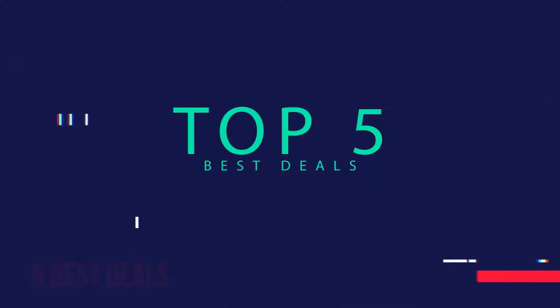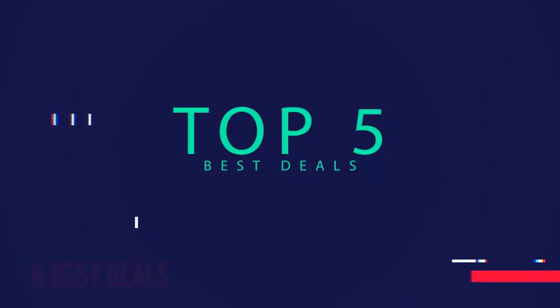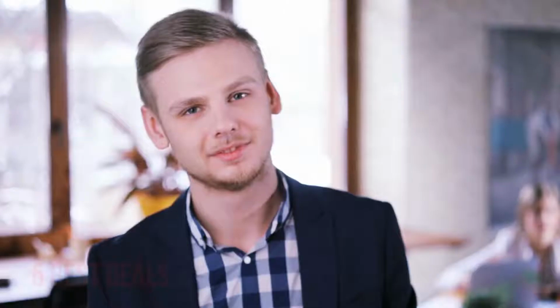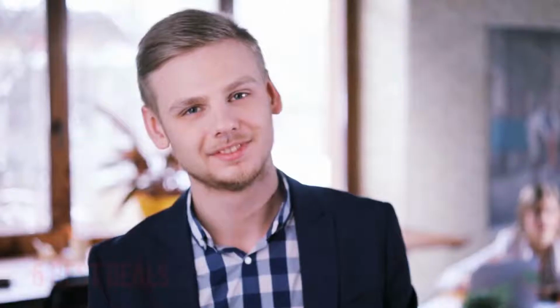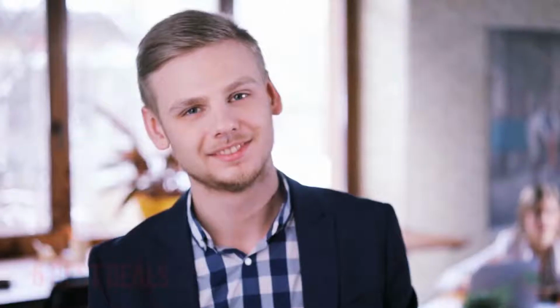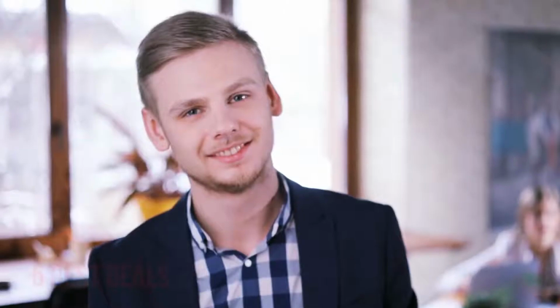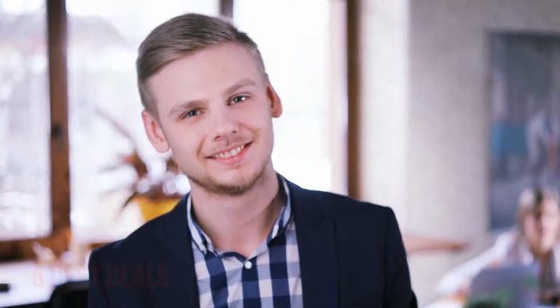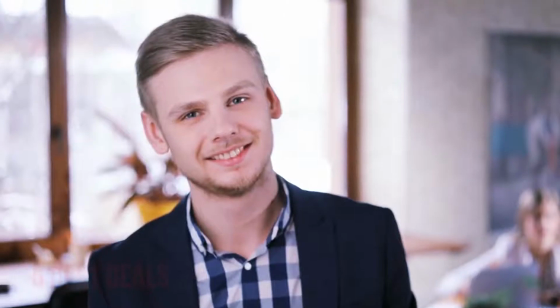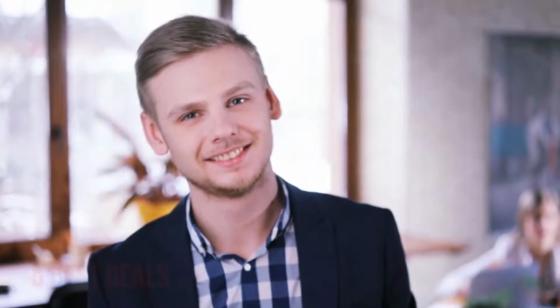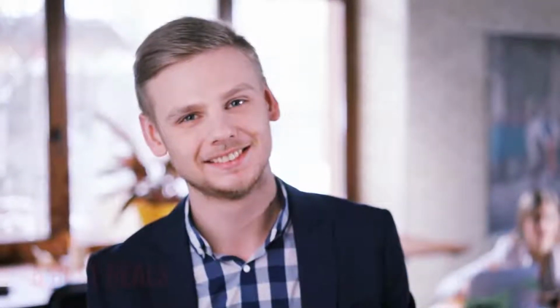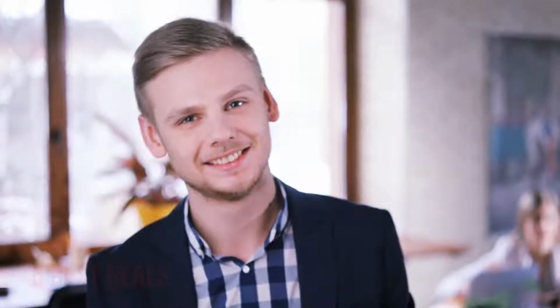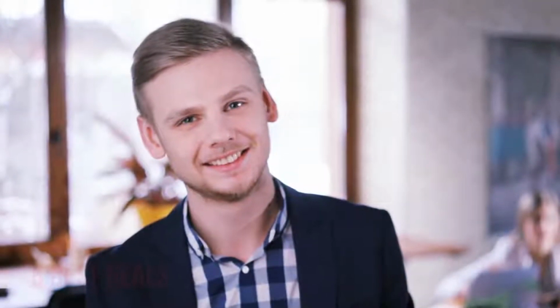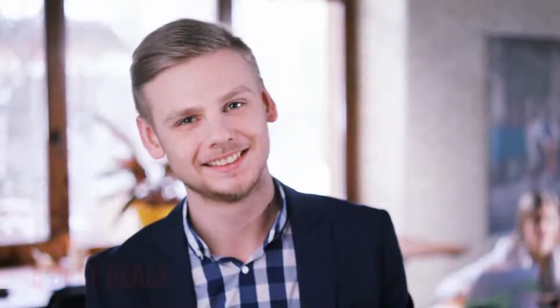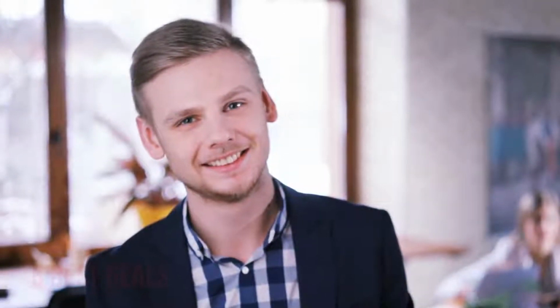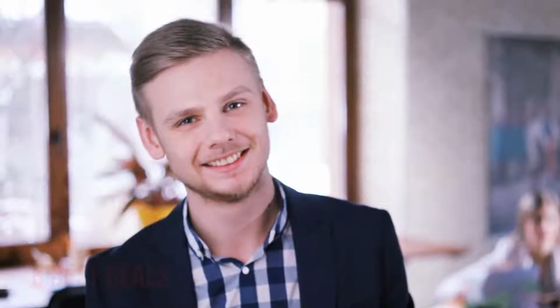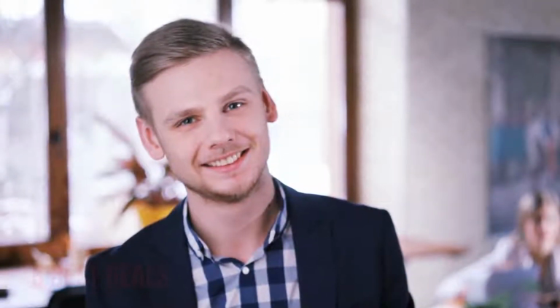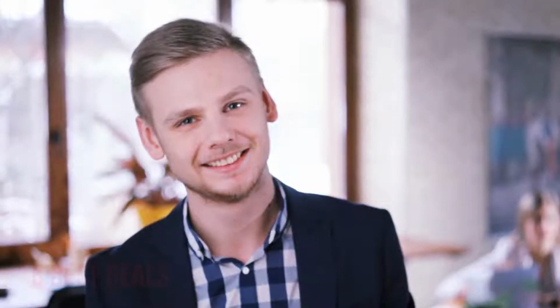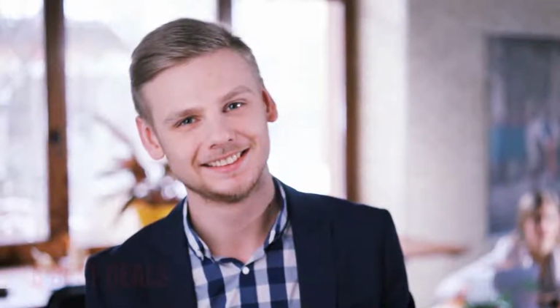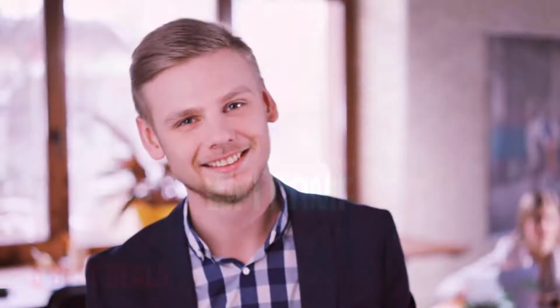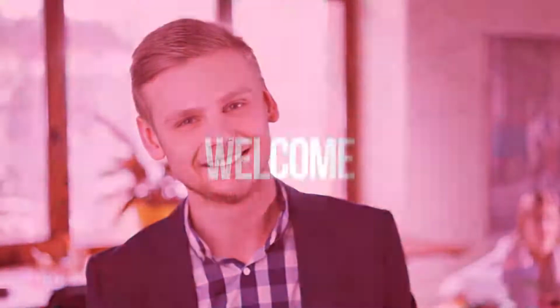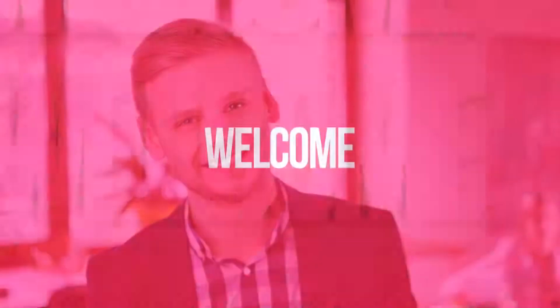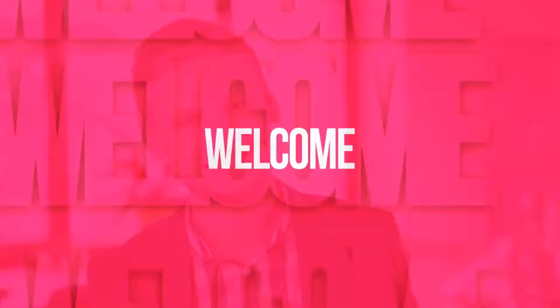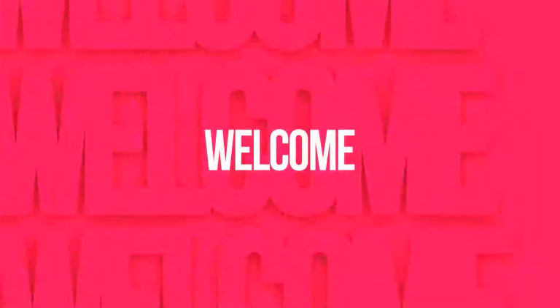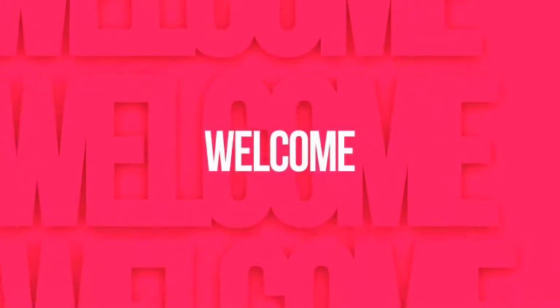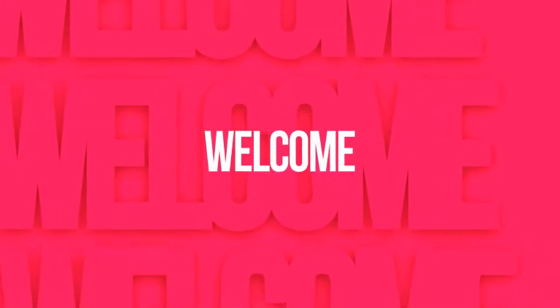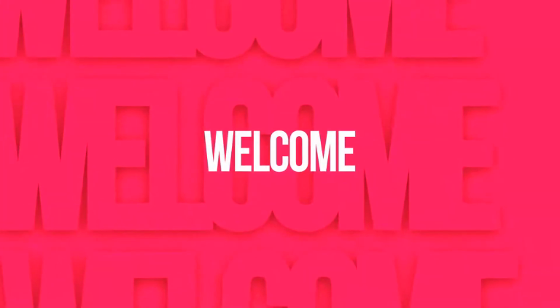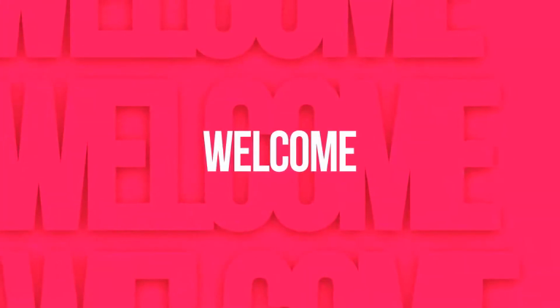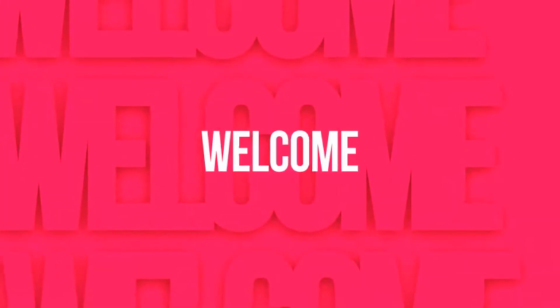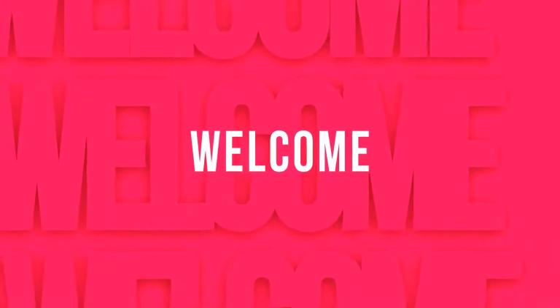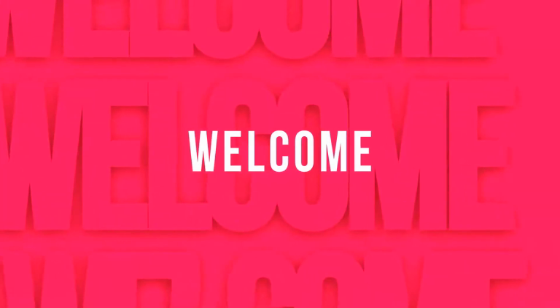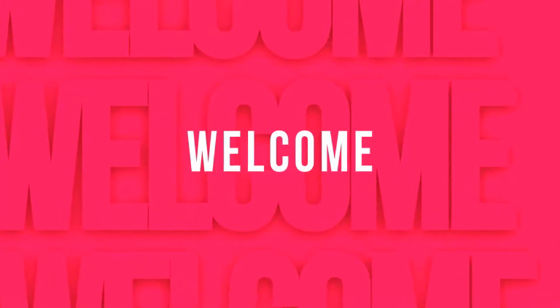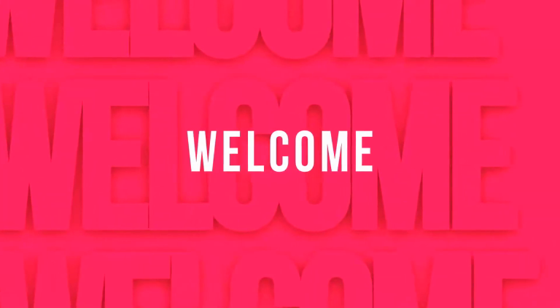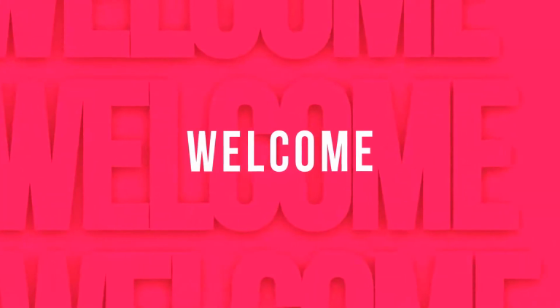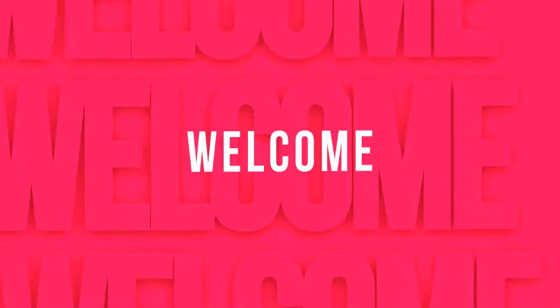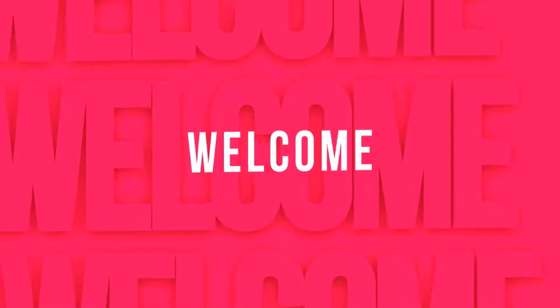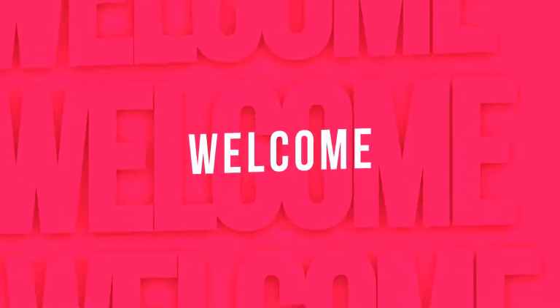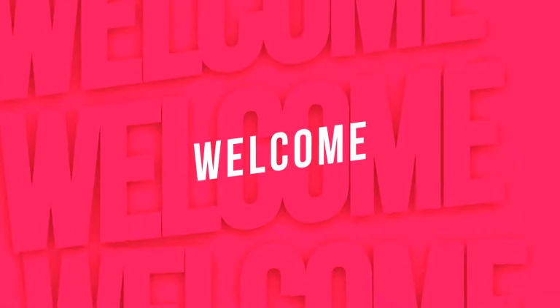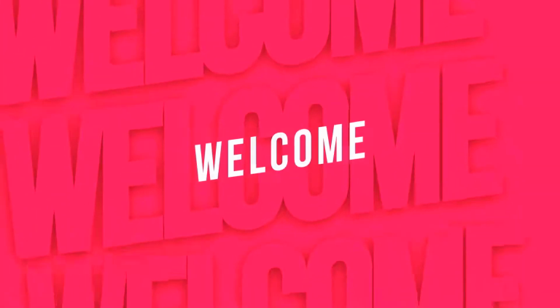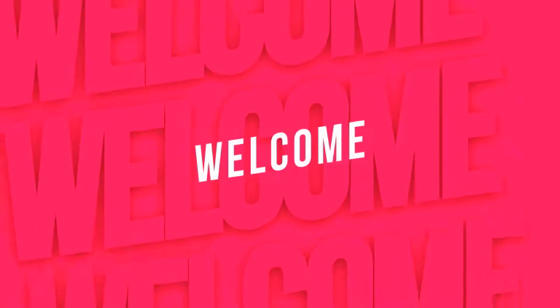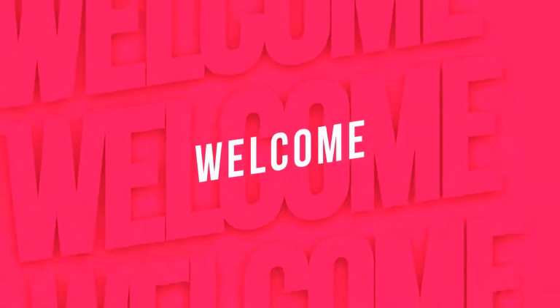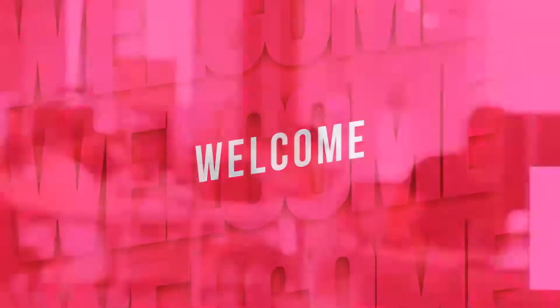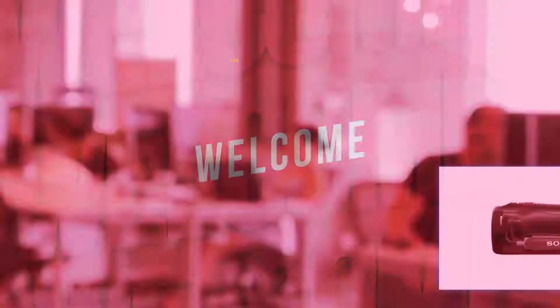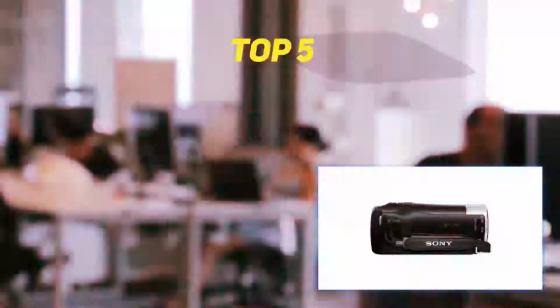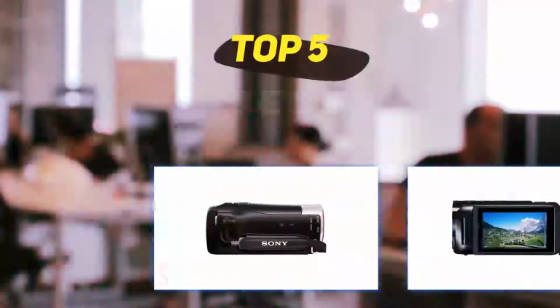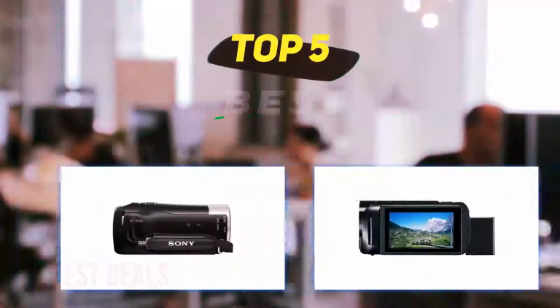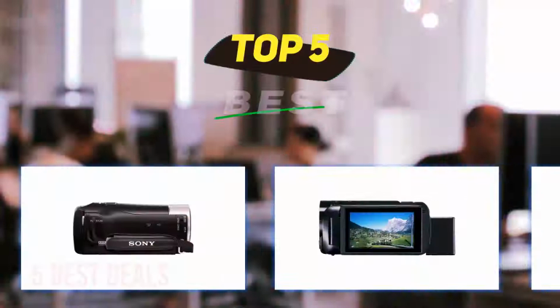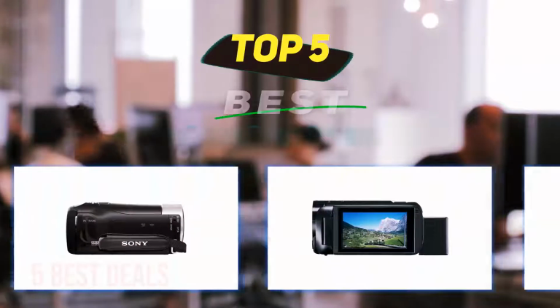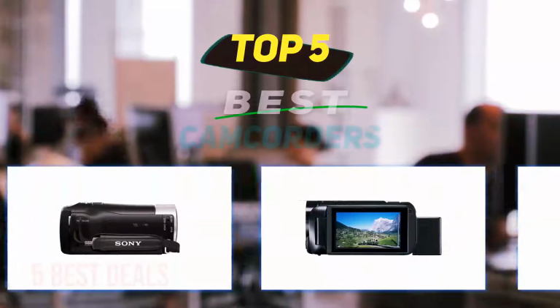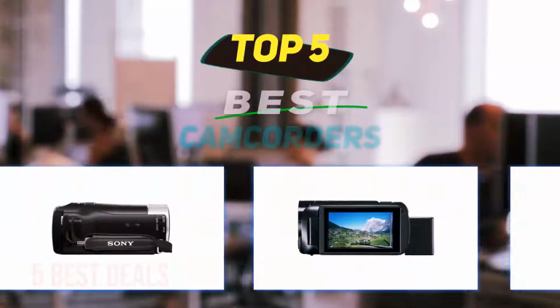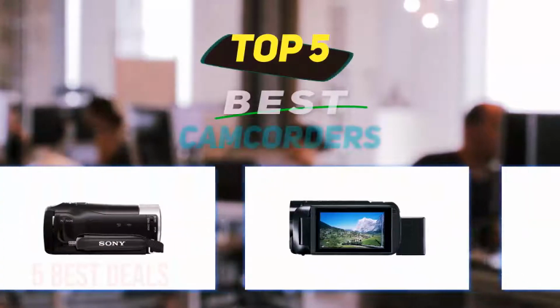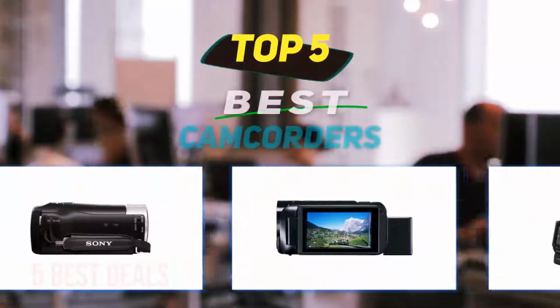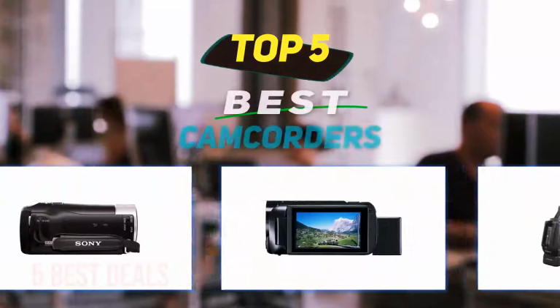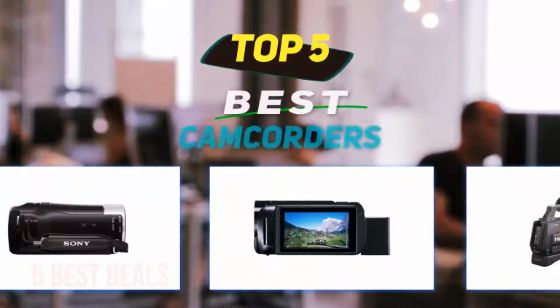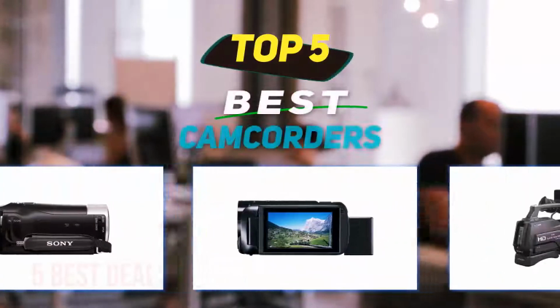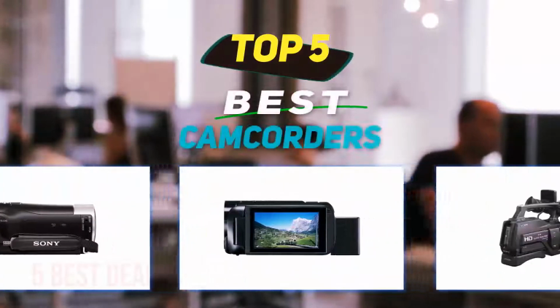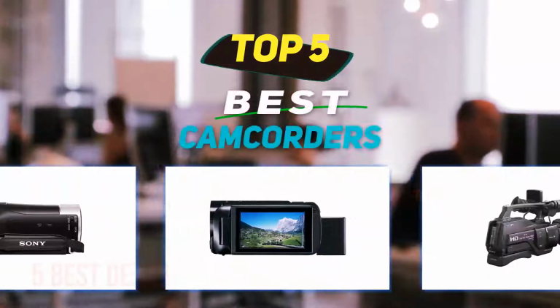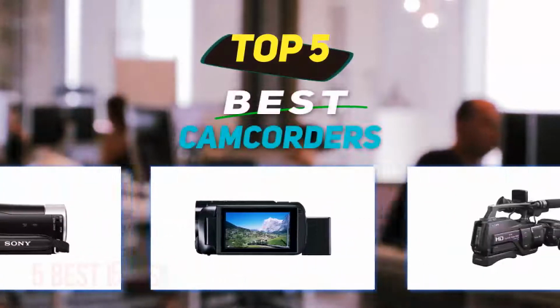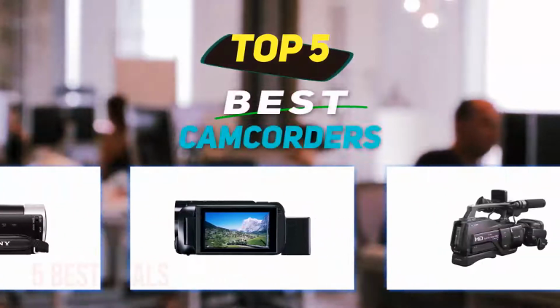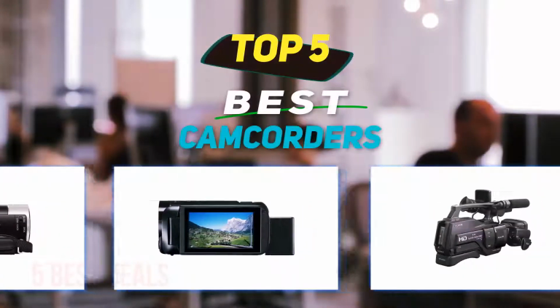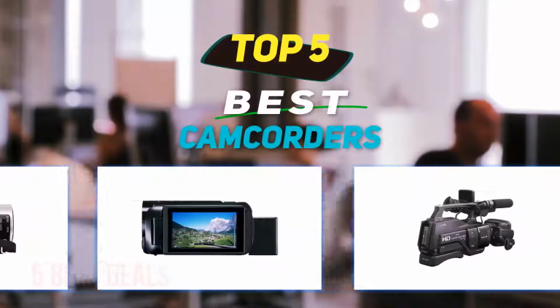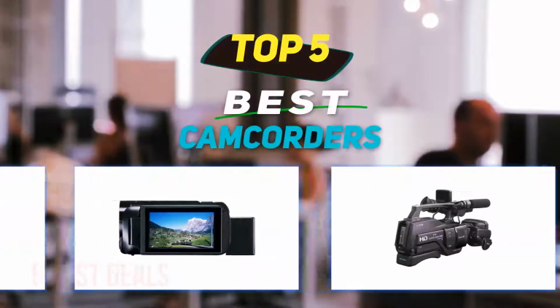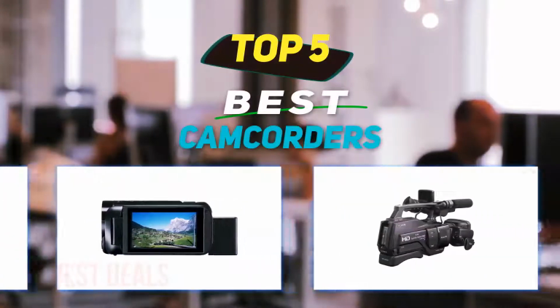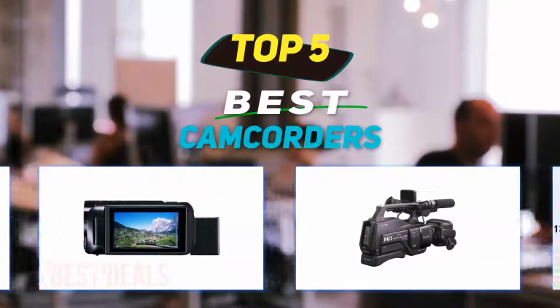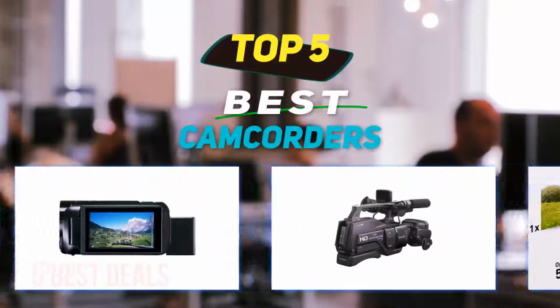Hey guys, welcome back to my channel. In this video, I'm gonna talk about the top 5 best camcorders.